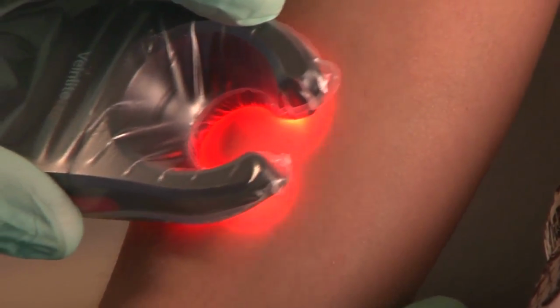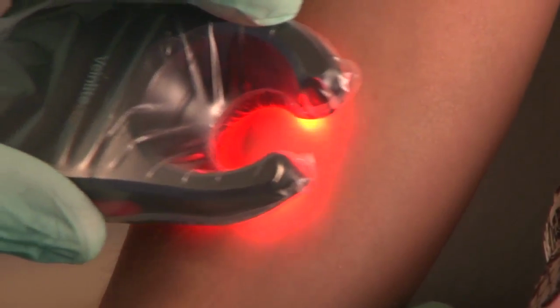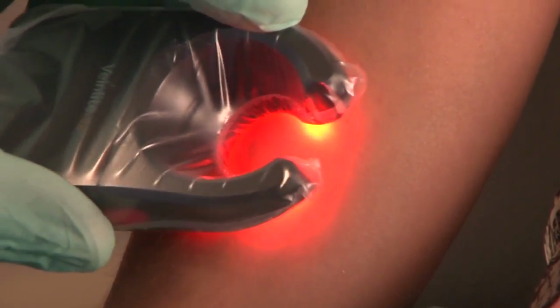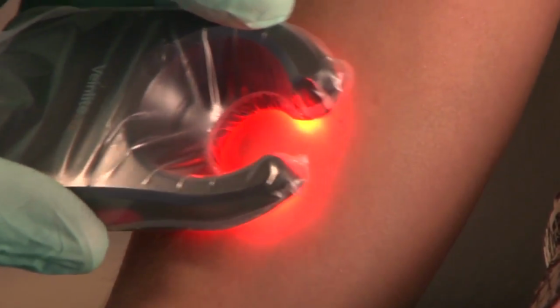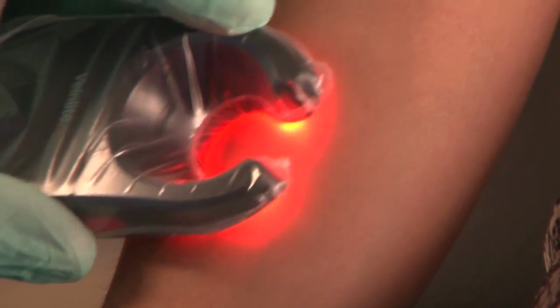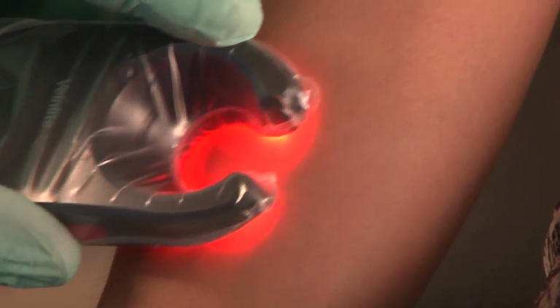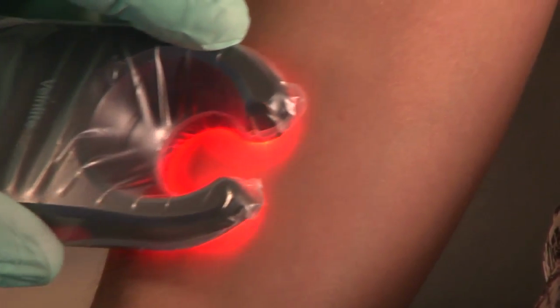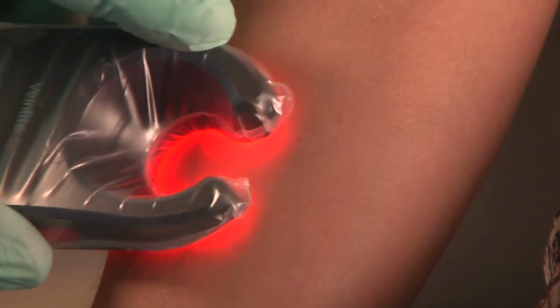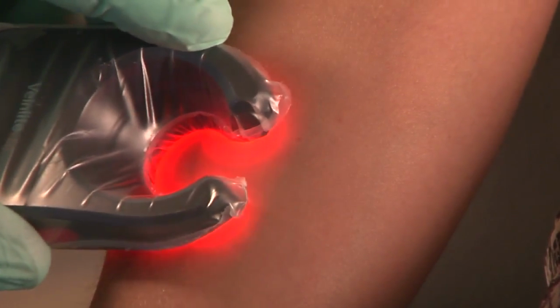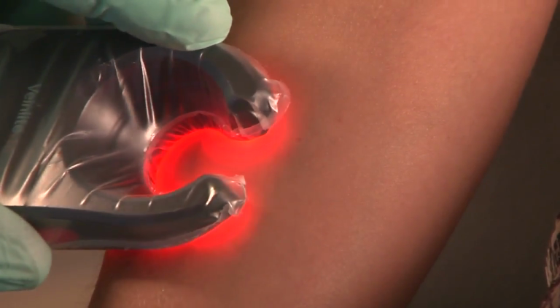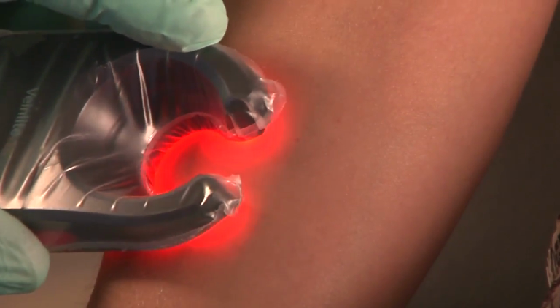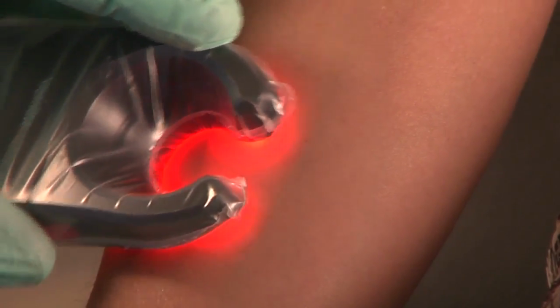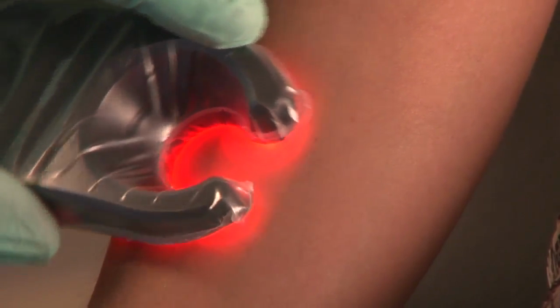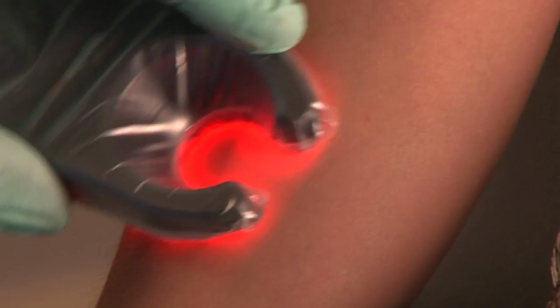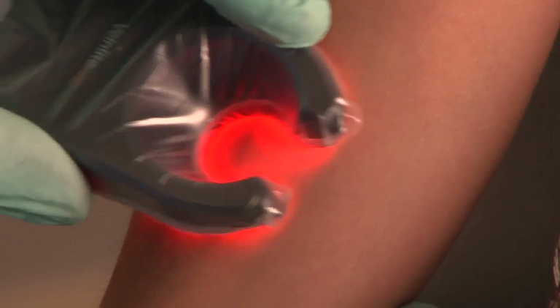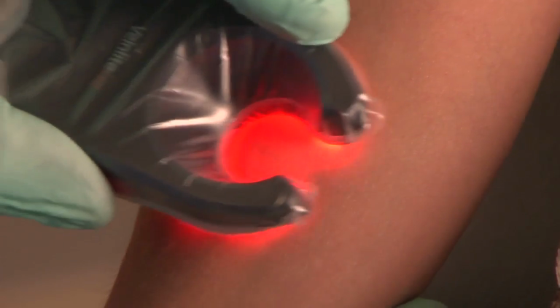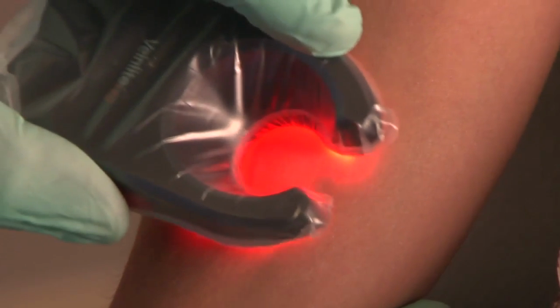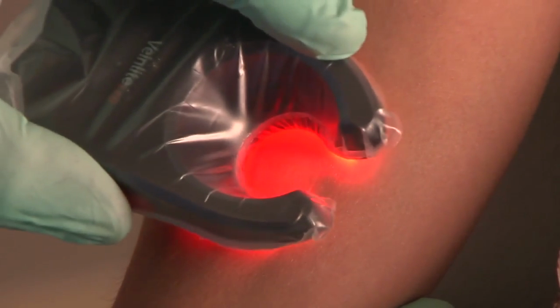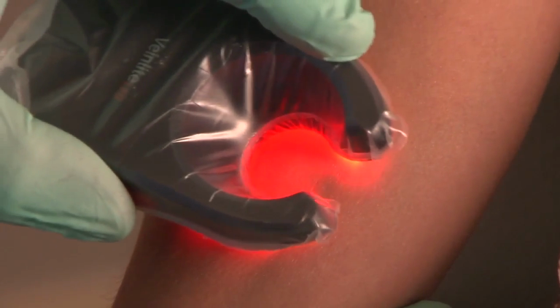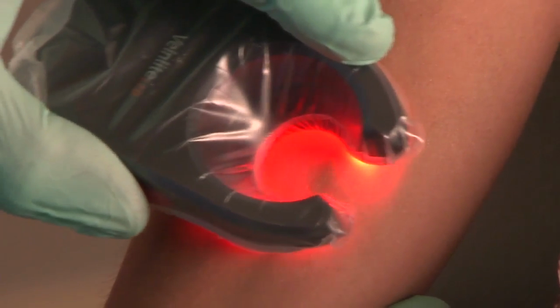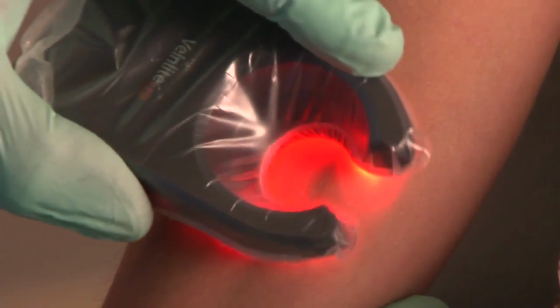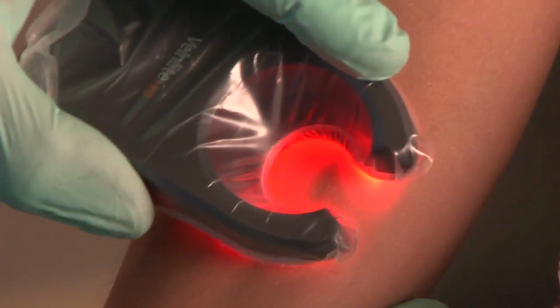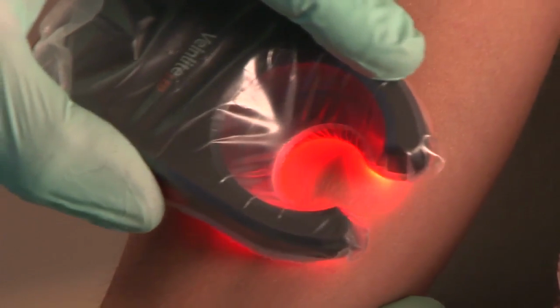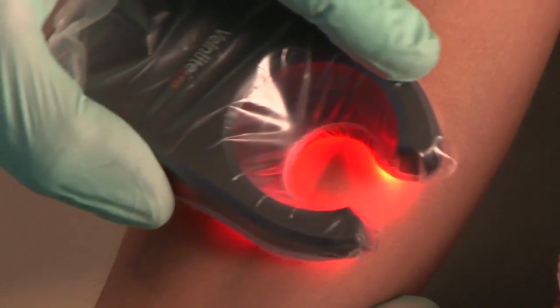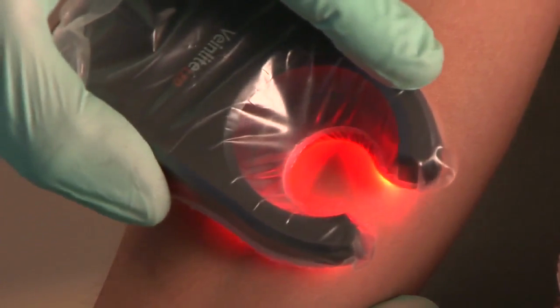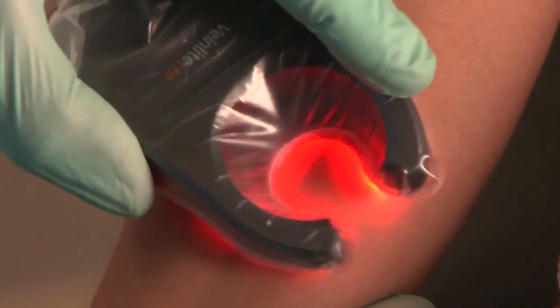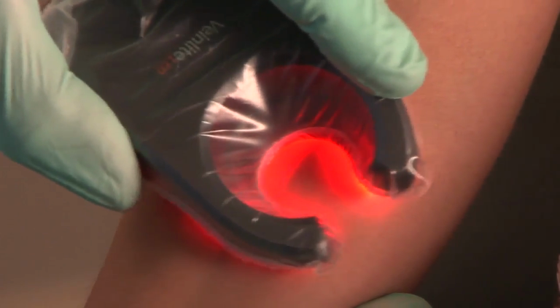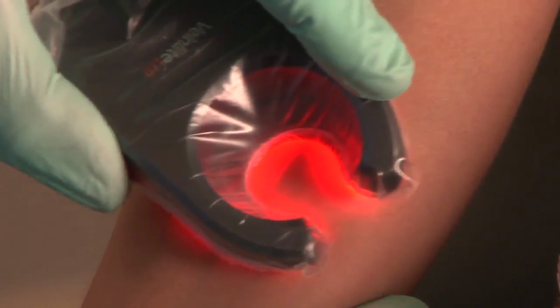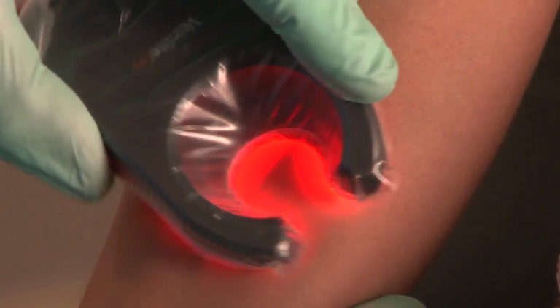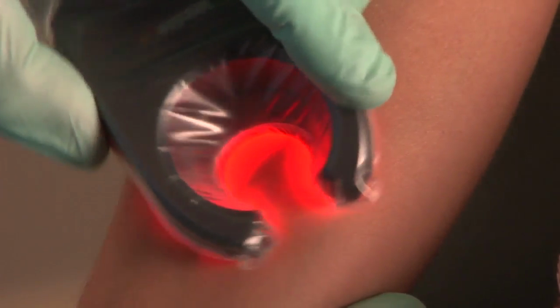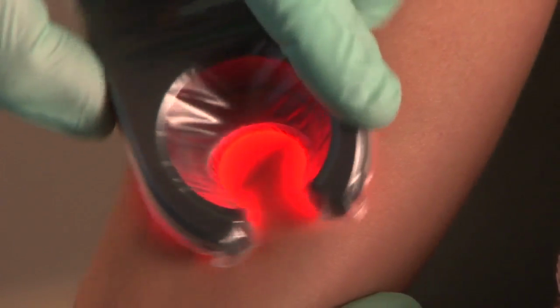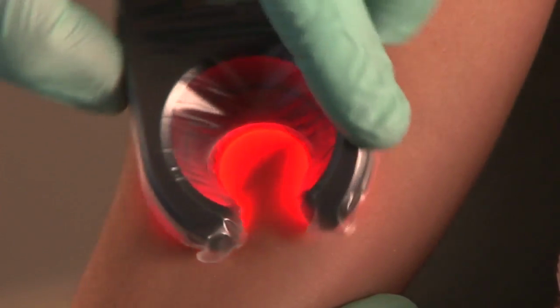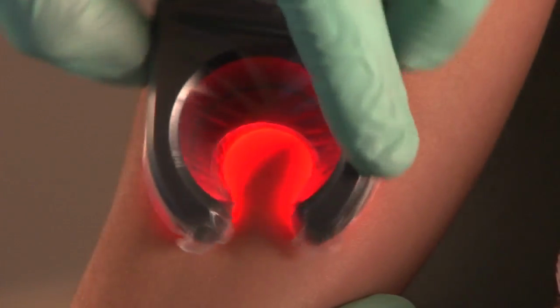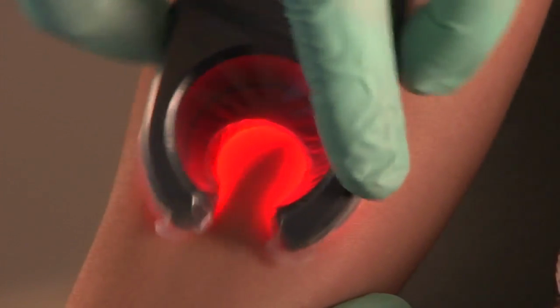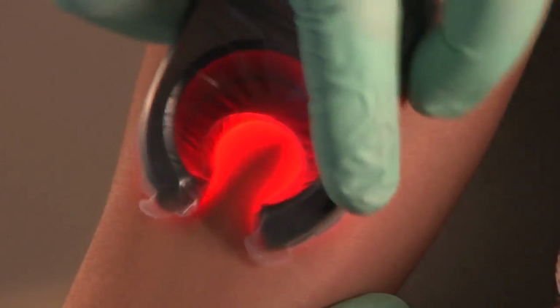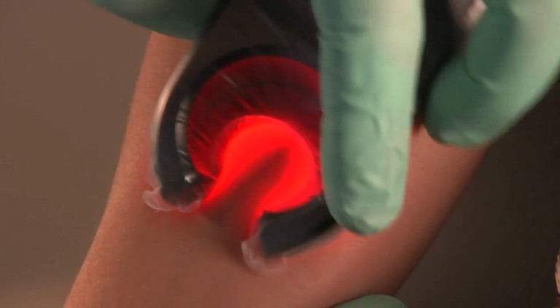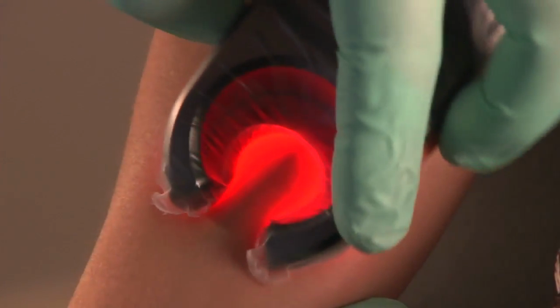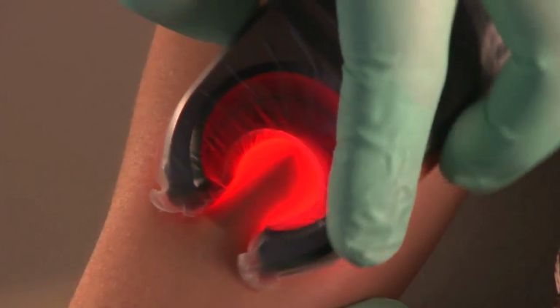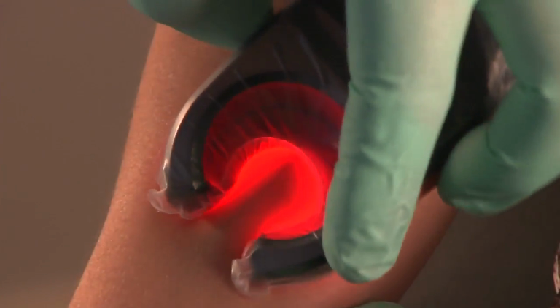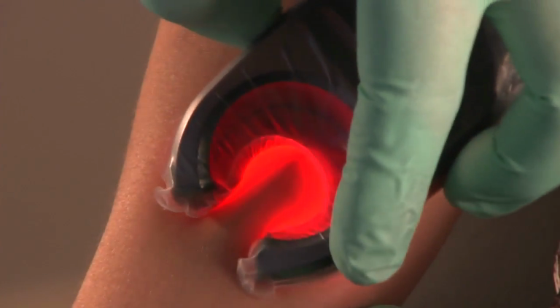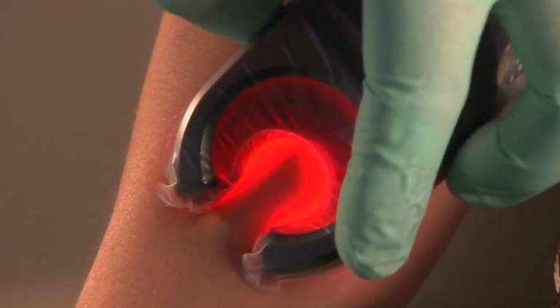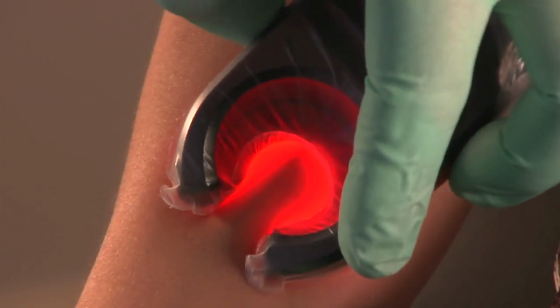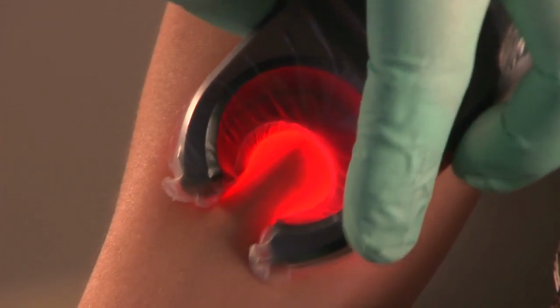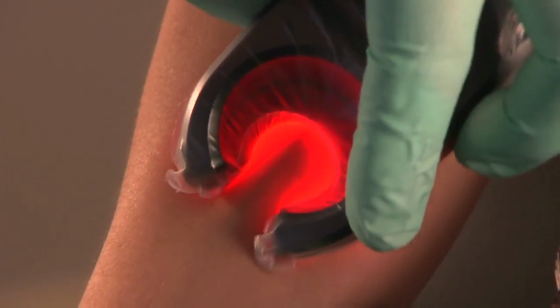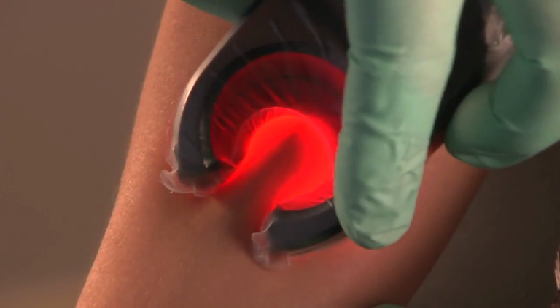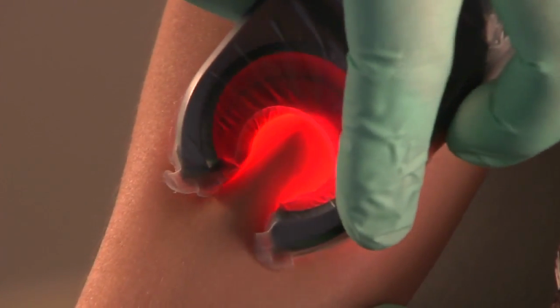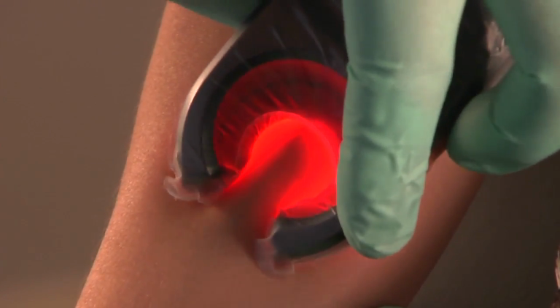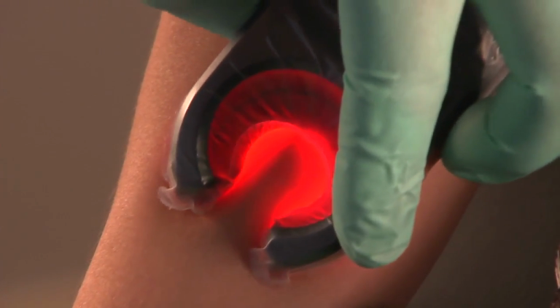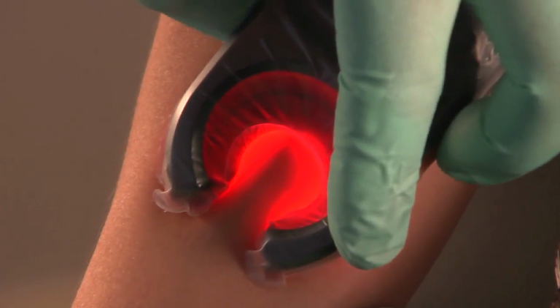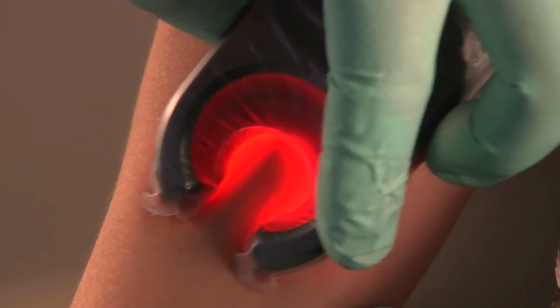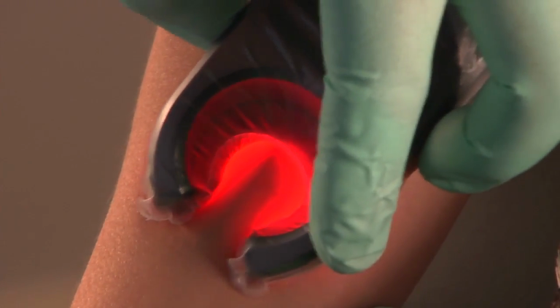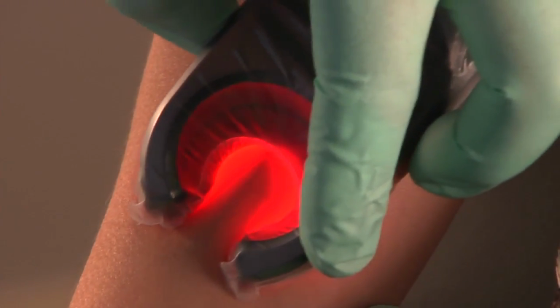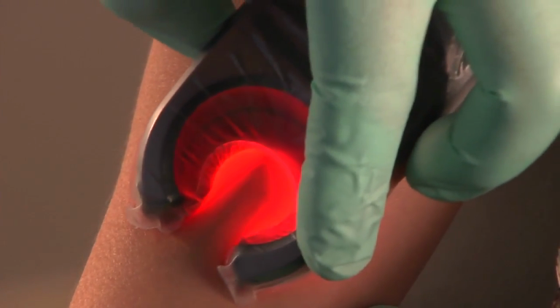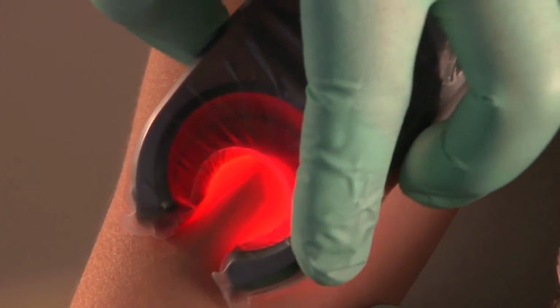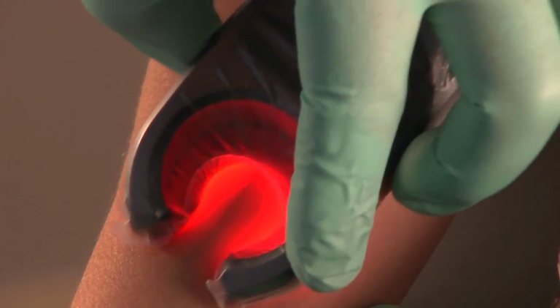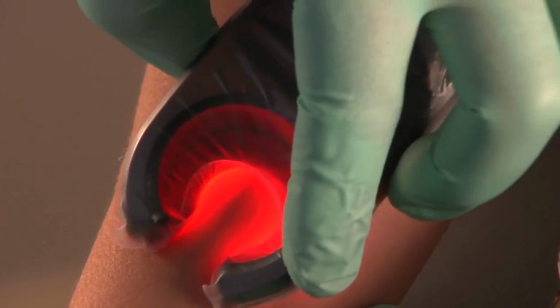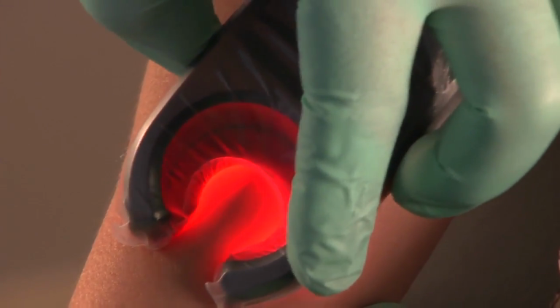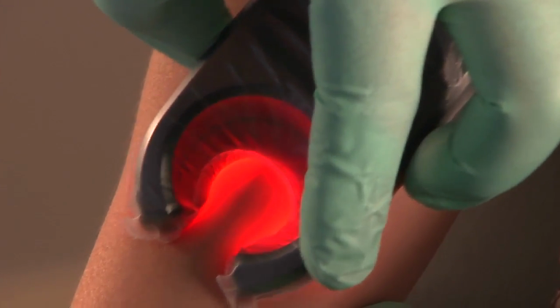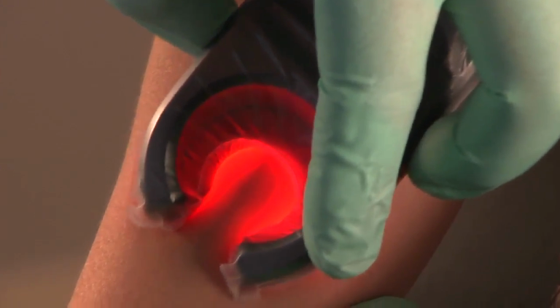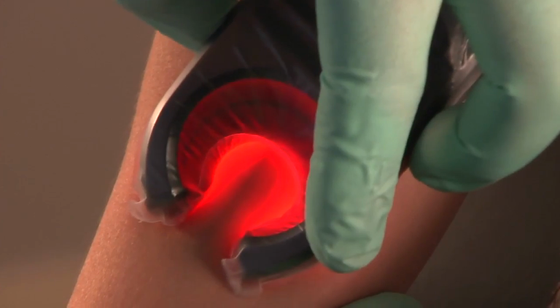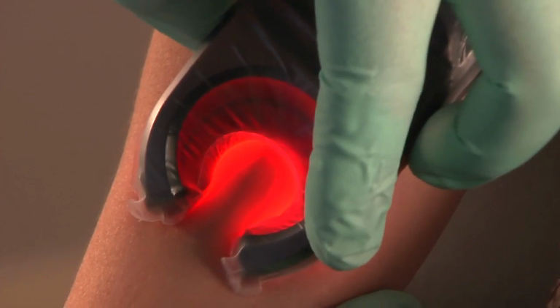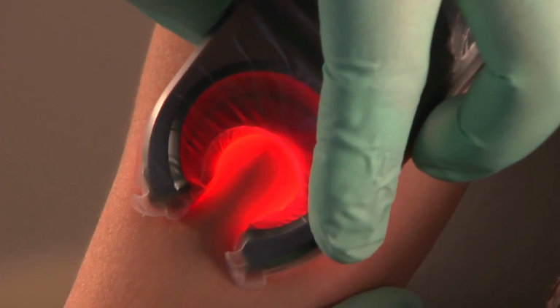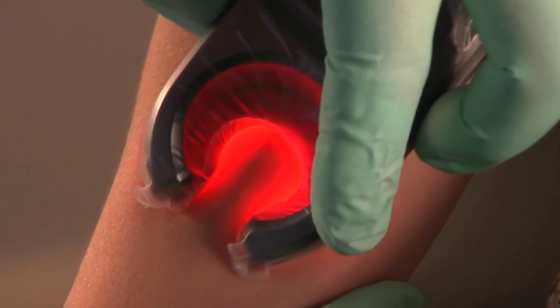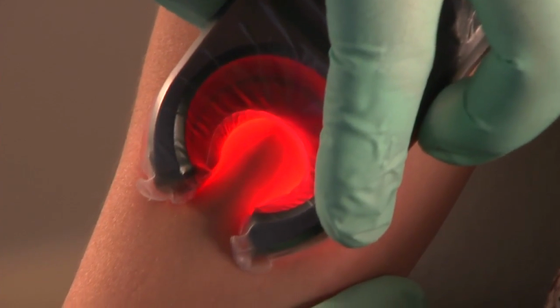Once you find a vein that is accessible, scan up and down the vein to map it and identify a good, straight access point.